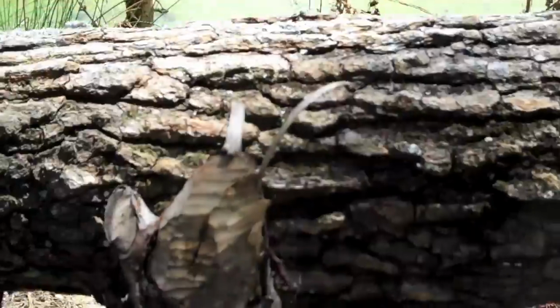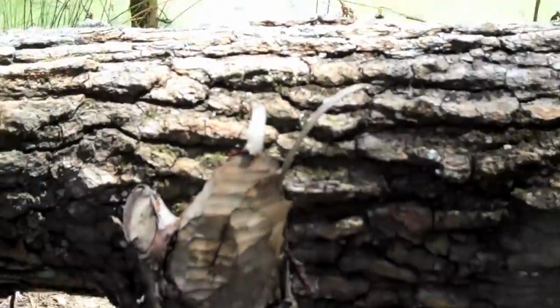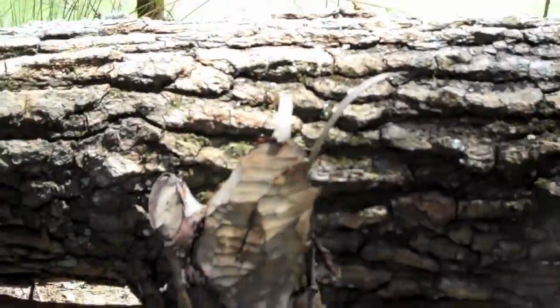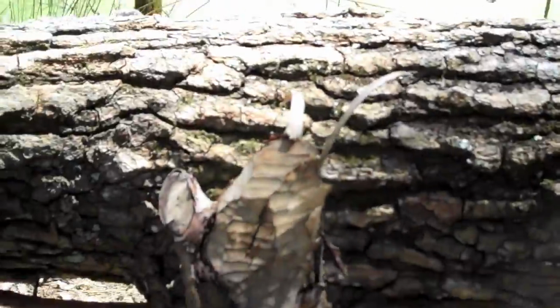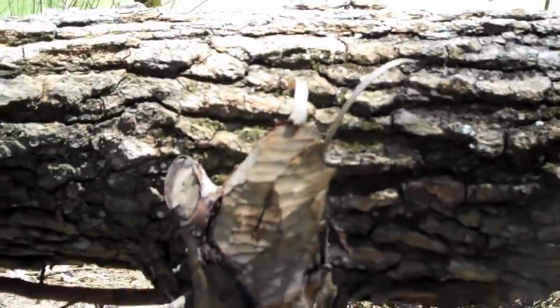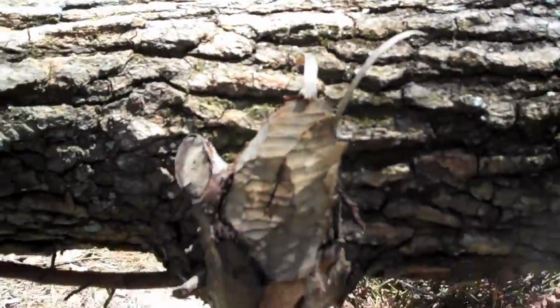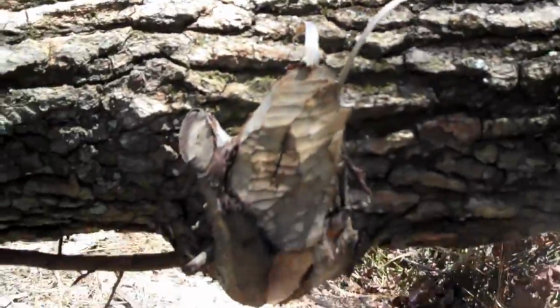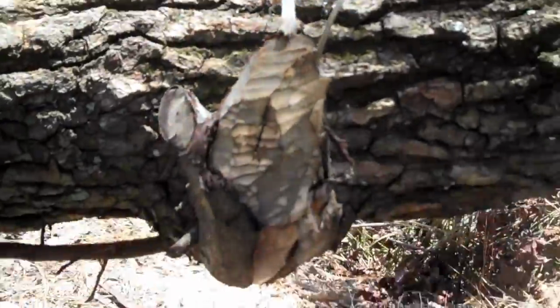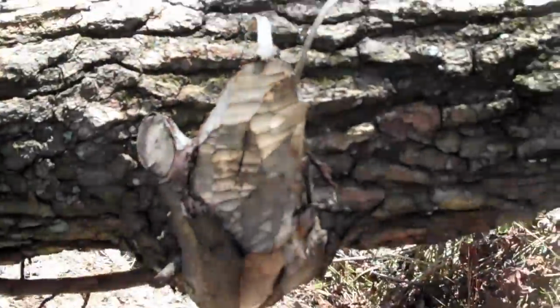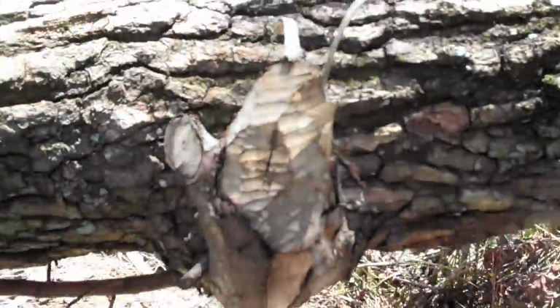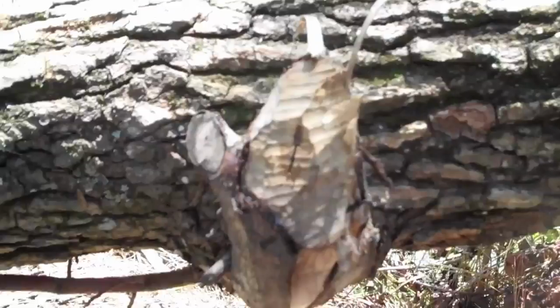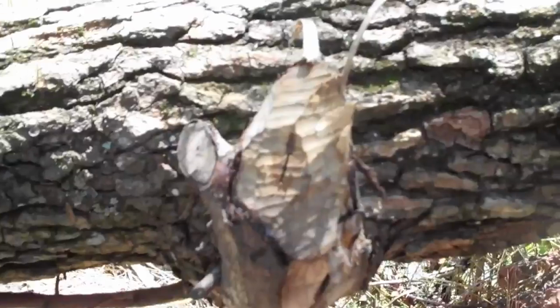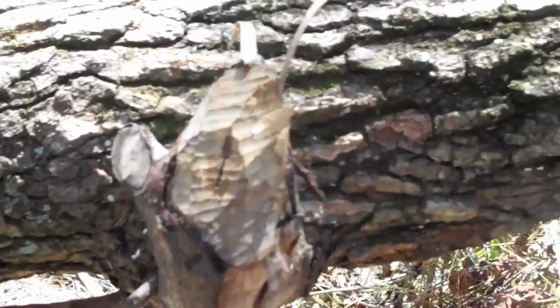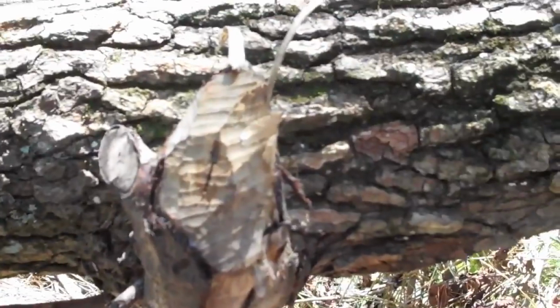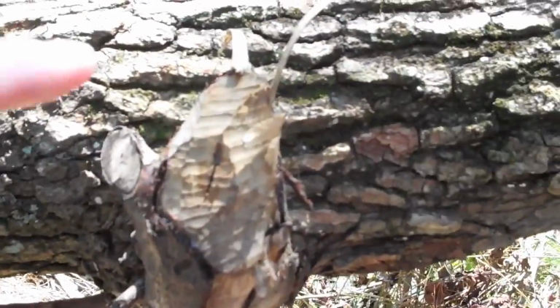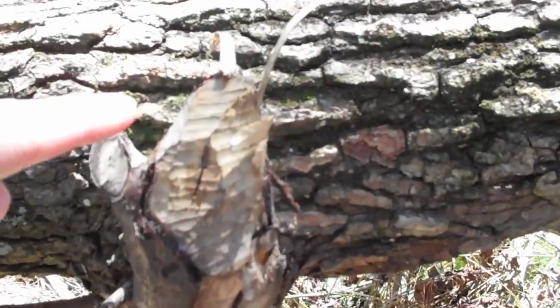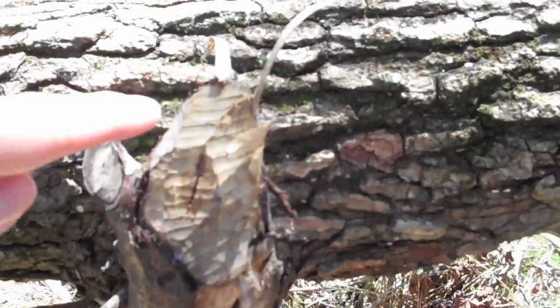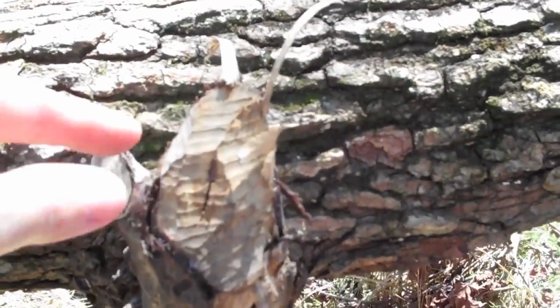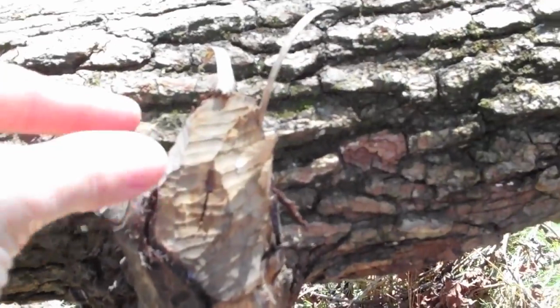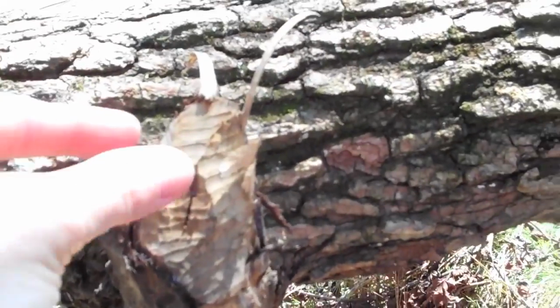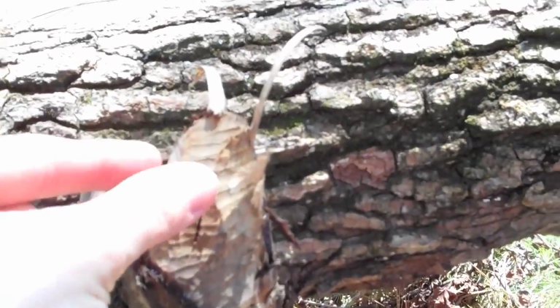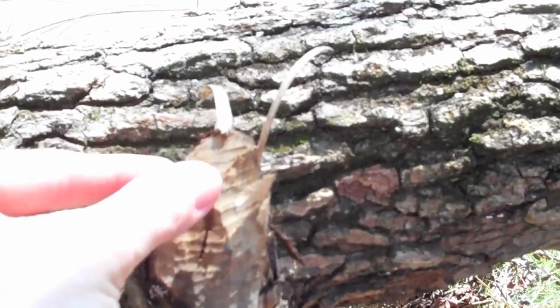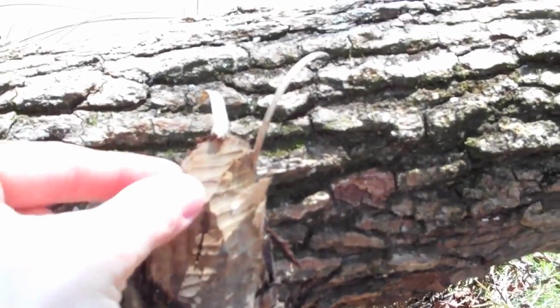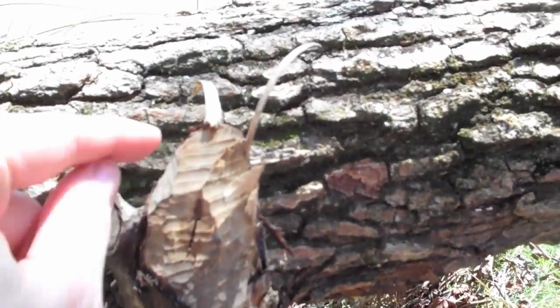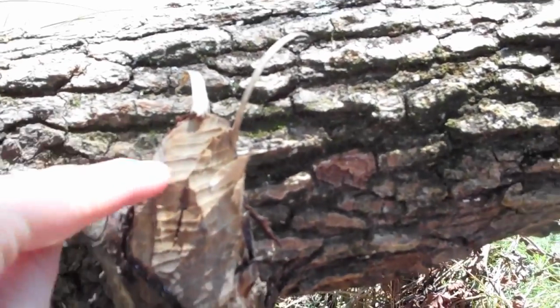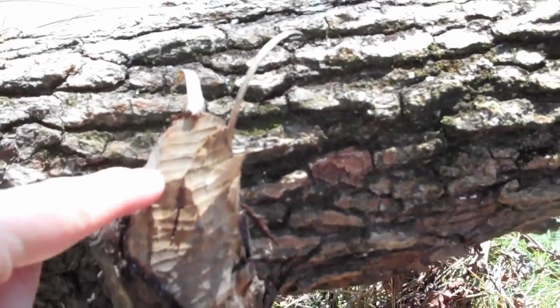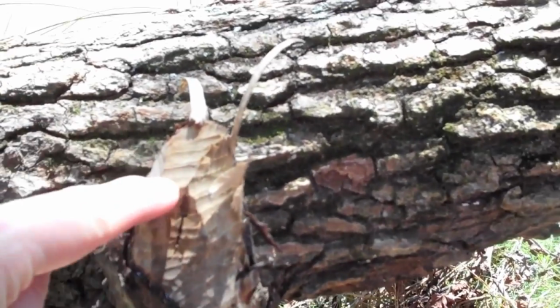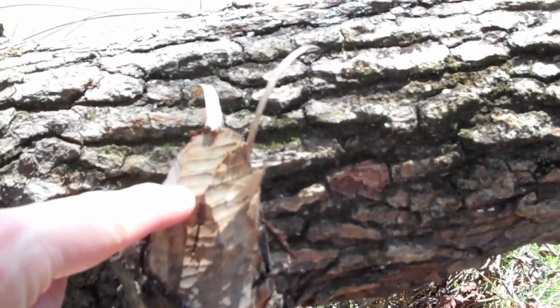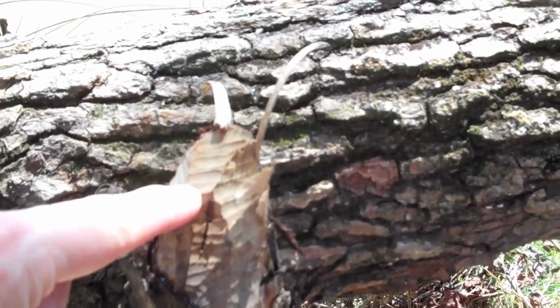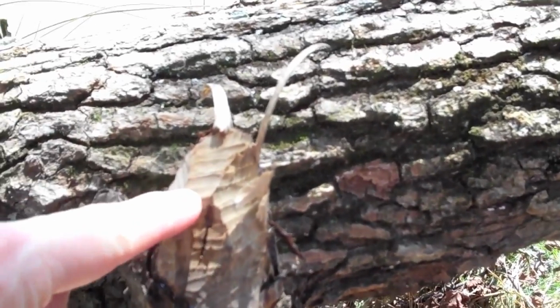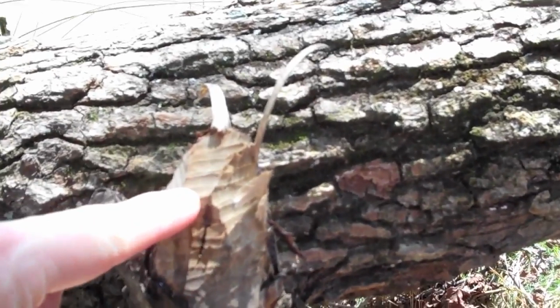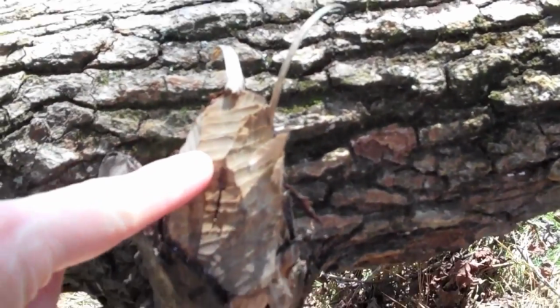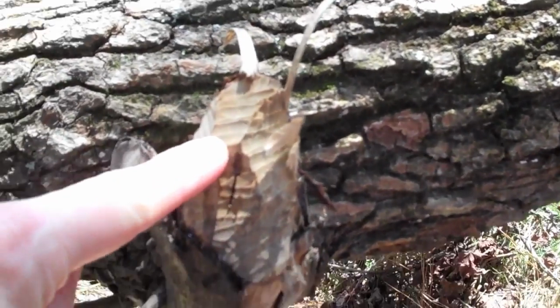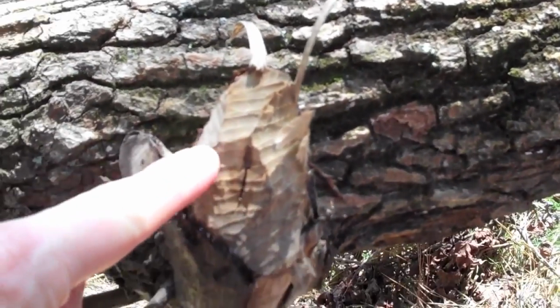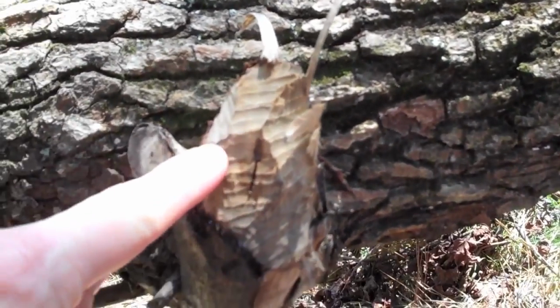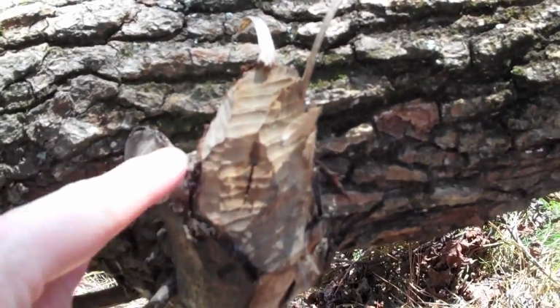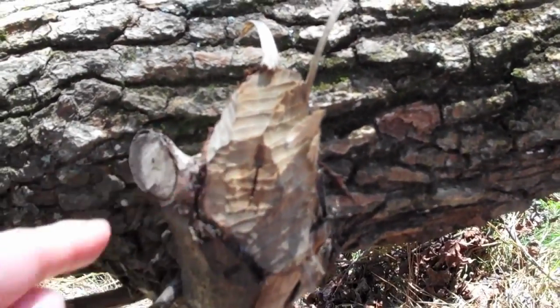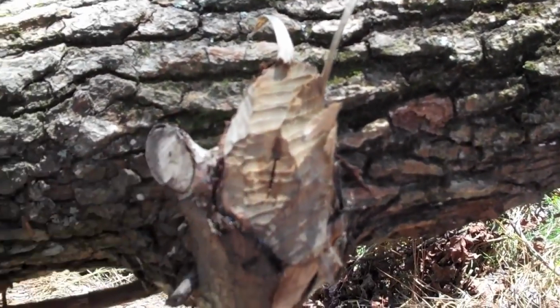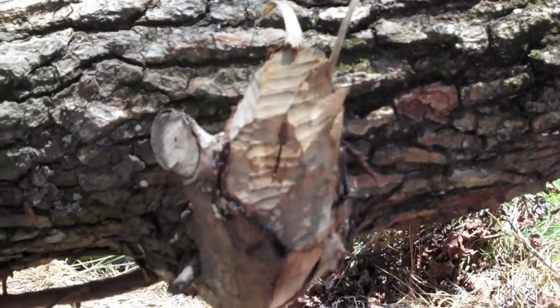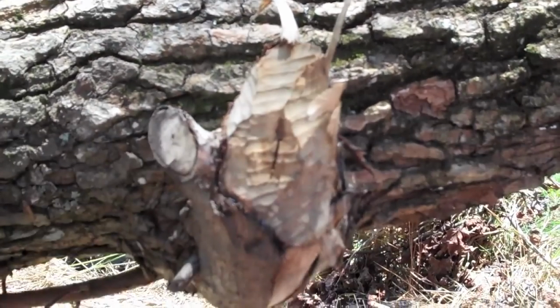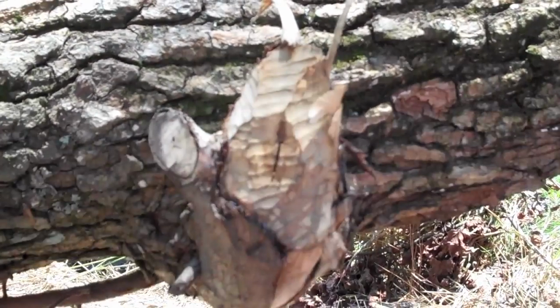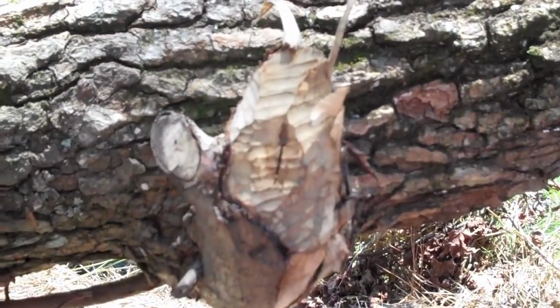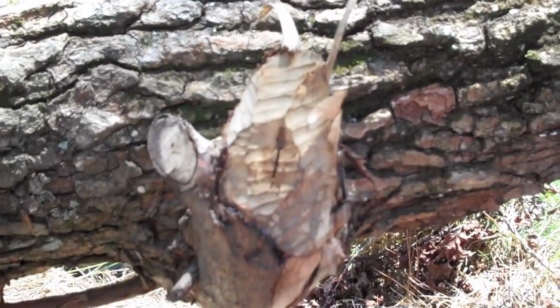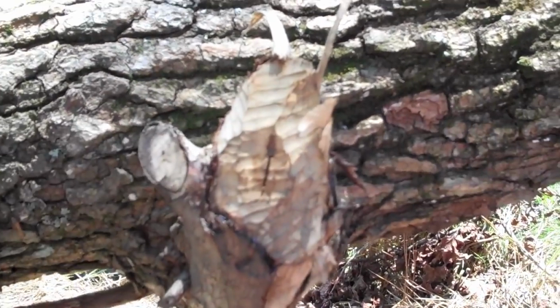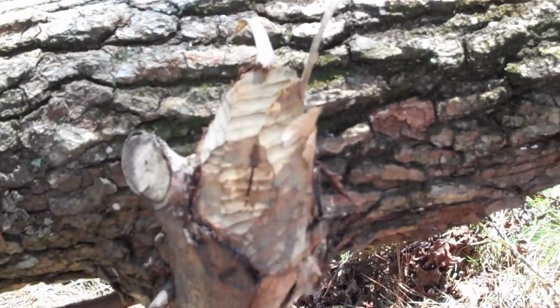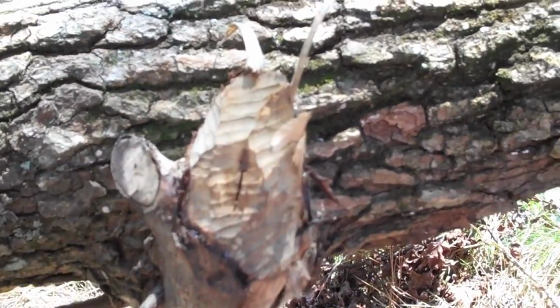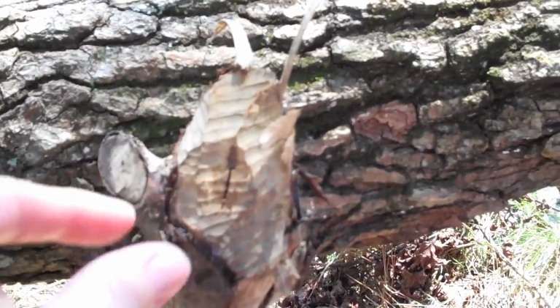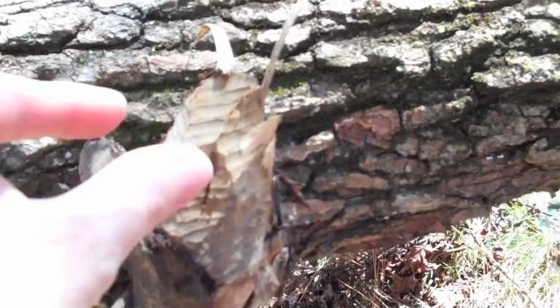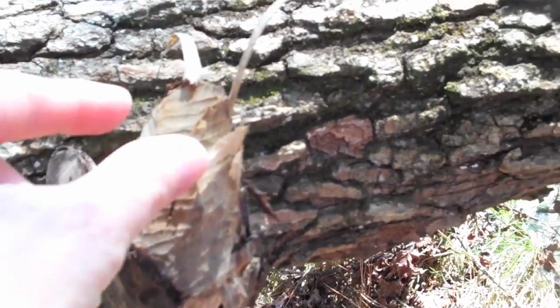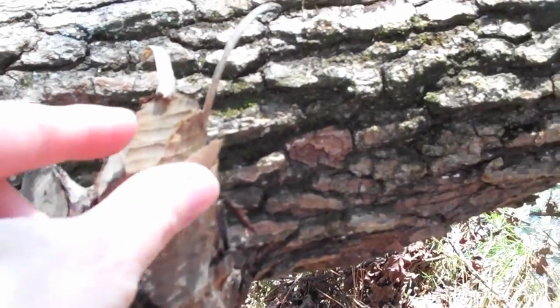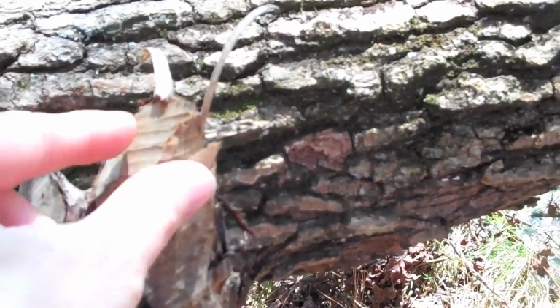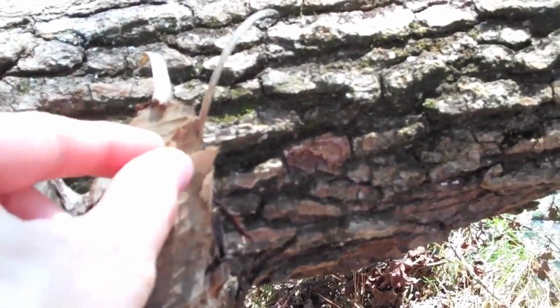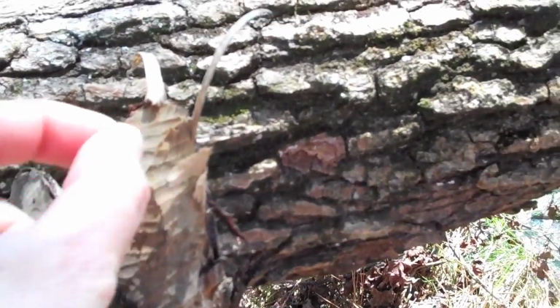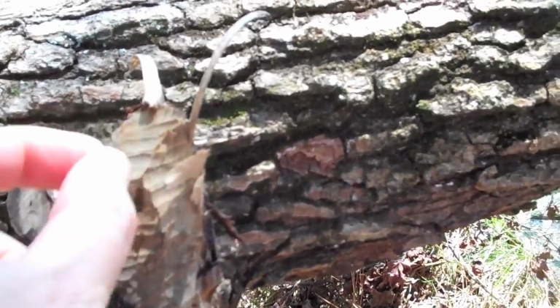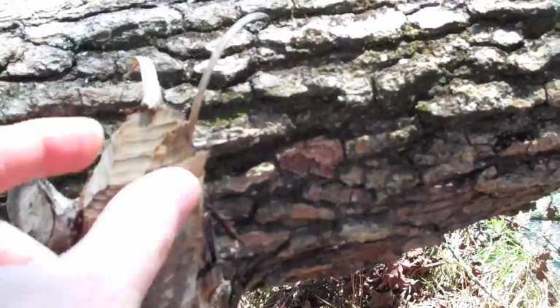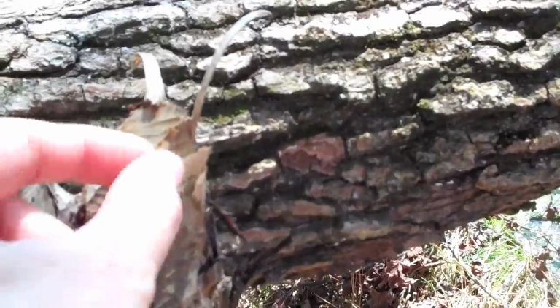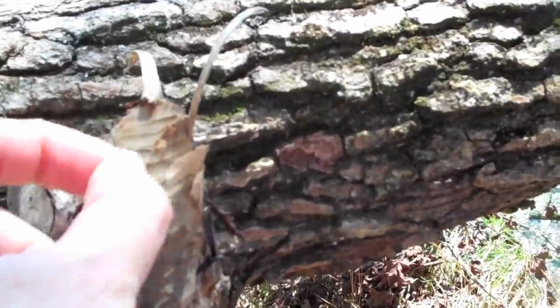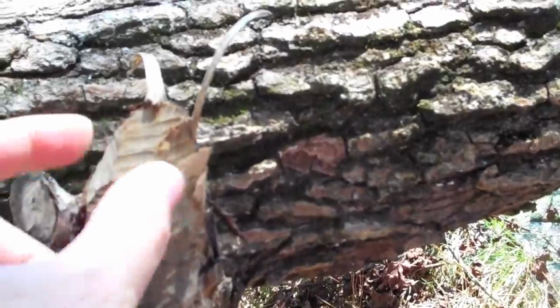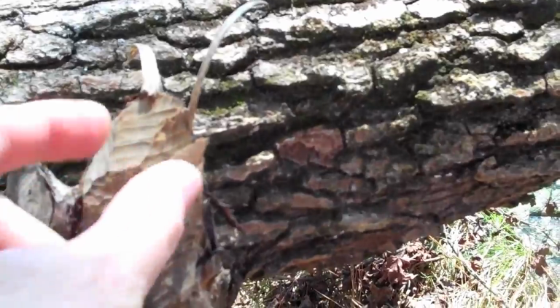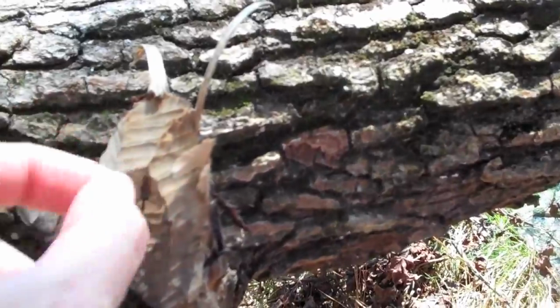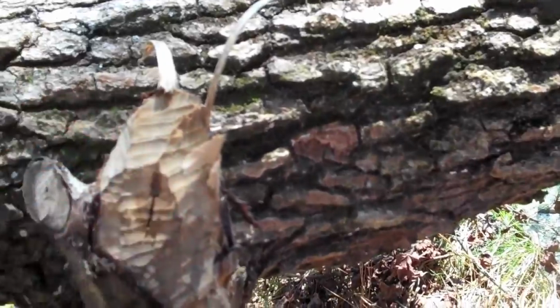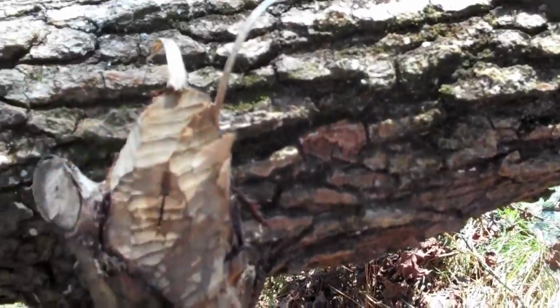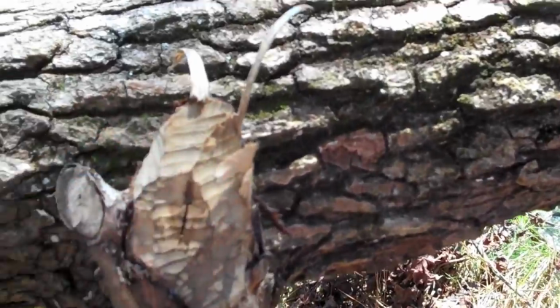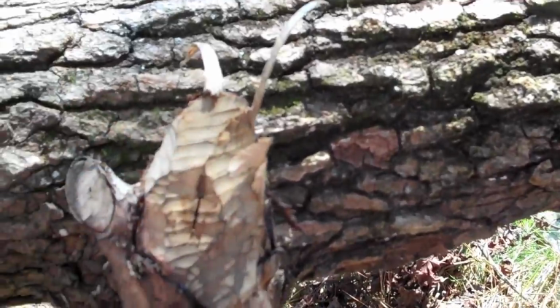Right here is a piece where you can actually see where the teeth marks are from the beaver chewing. See those teeth marks?